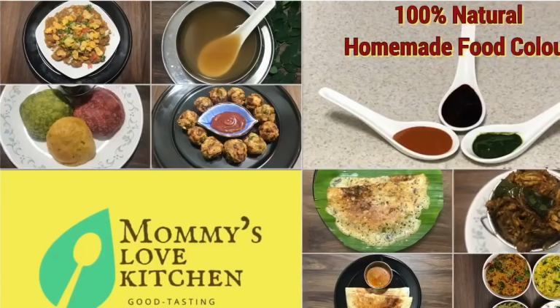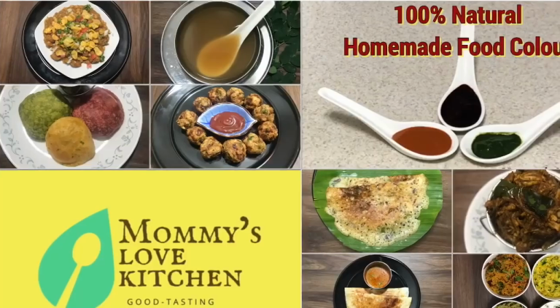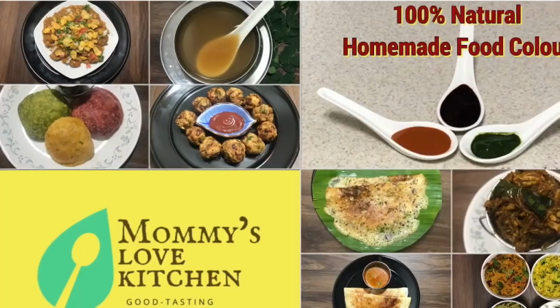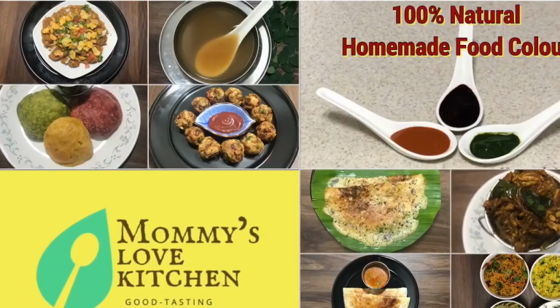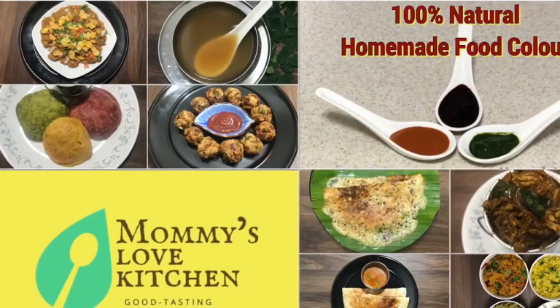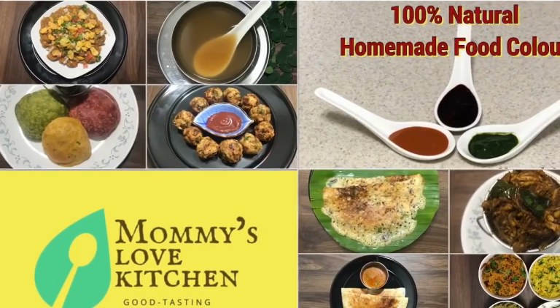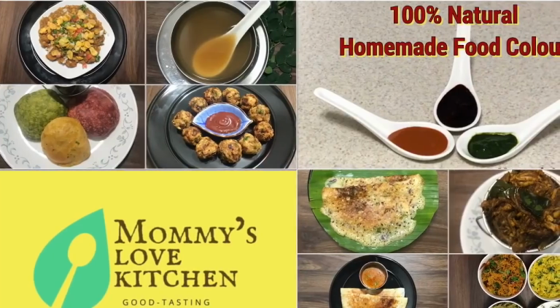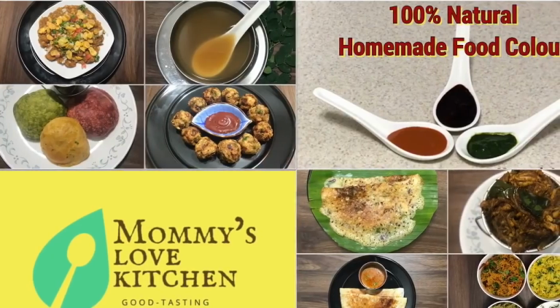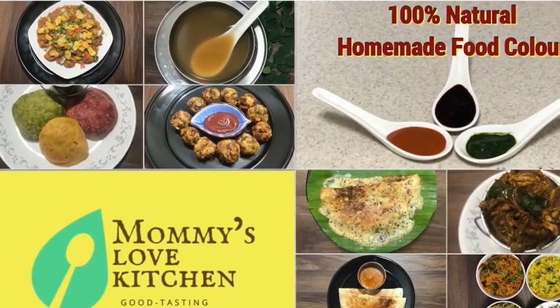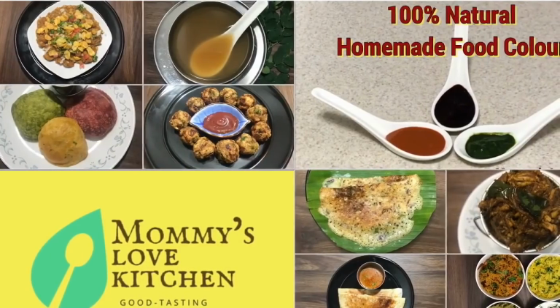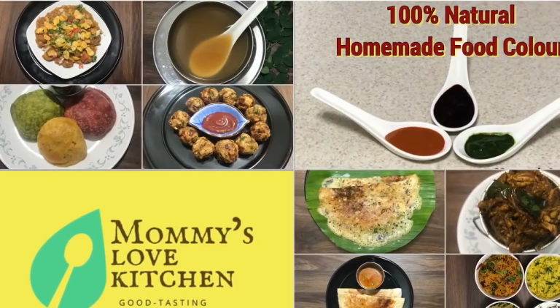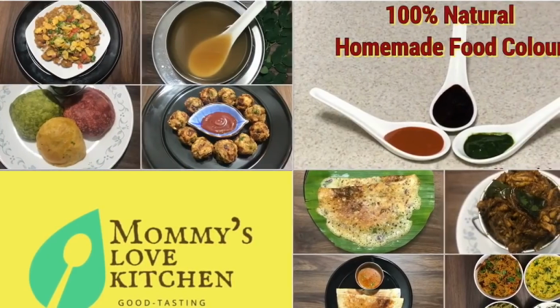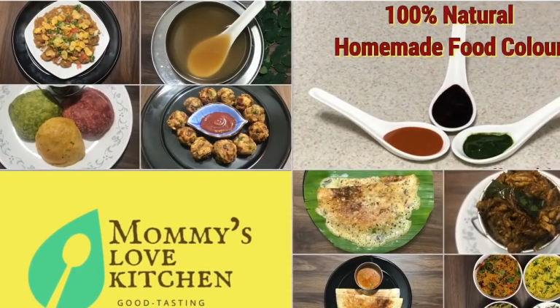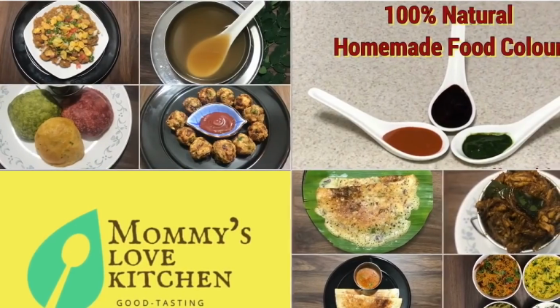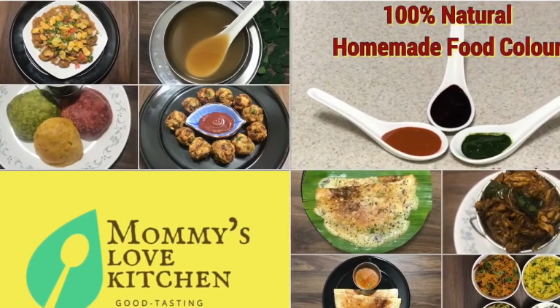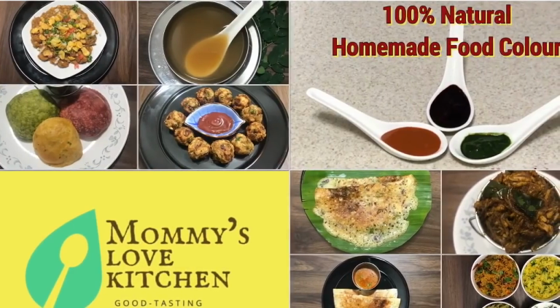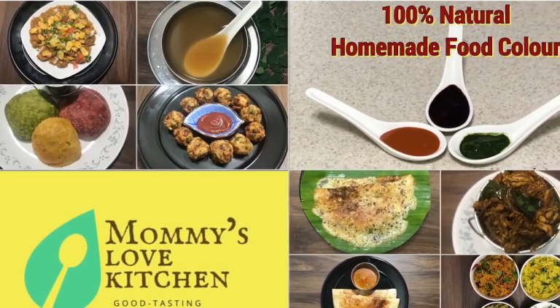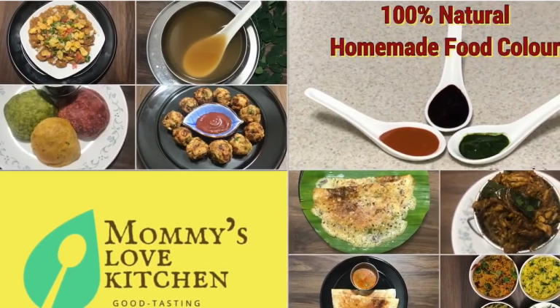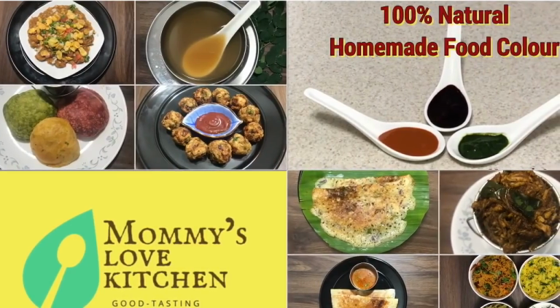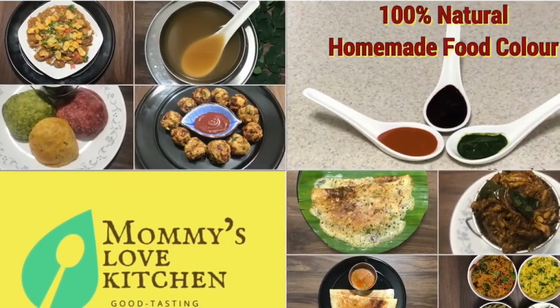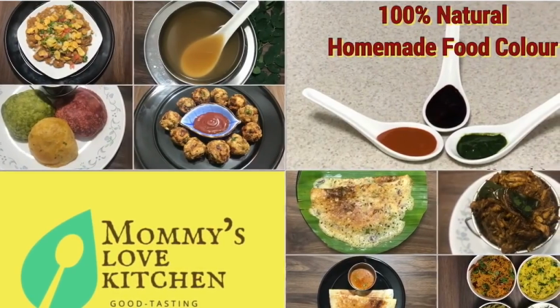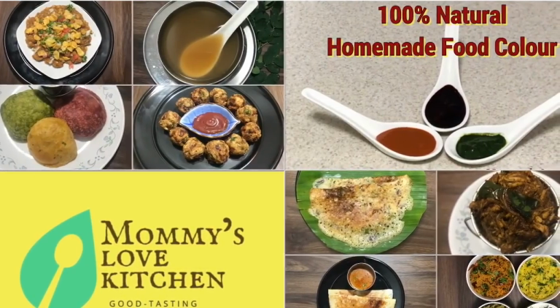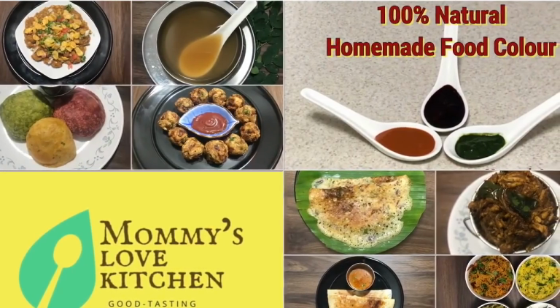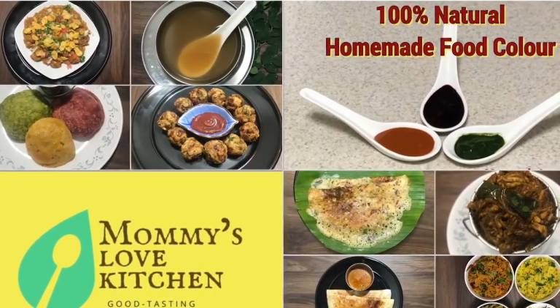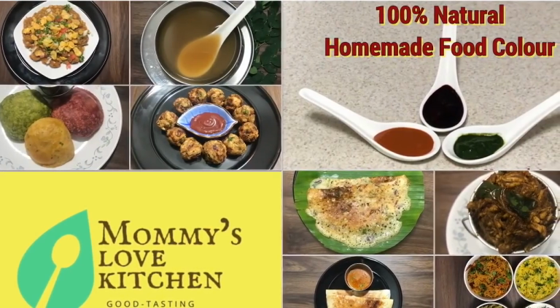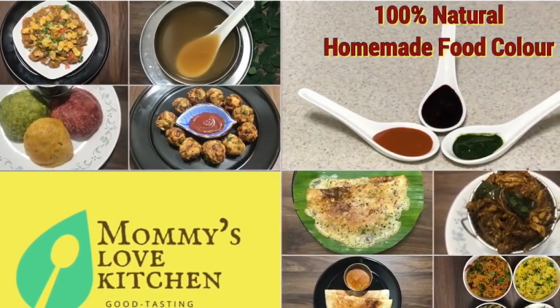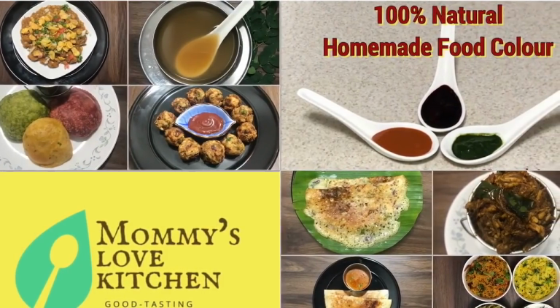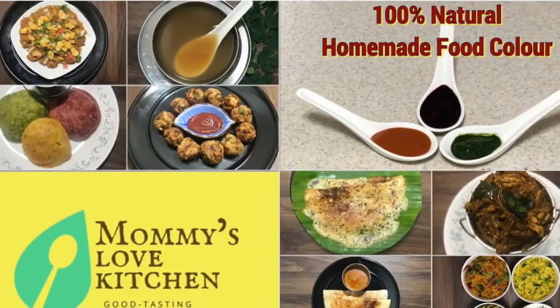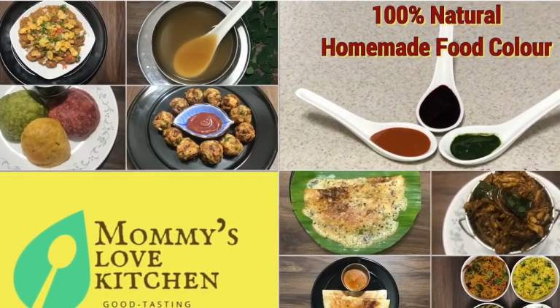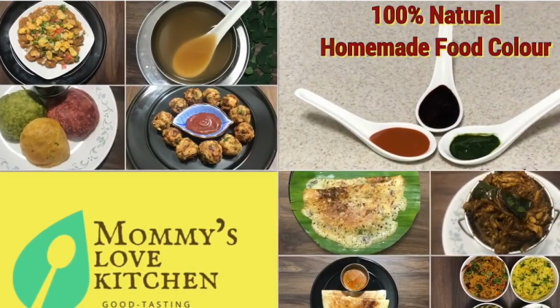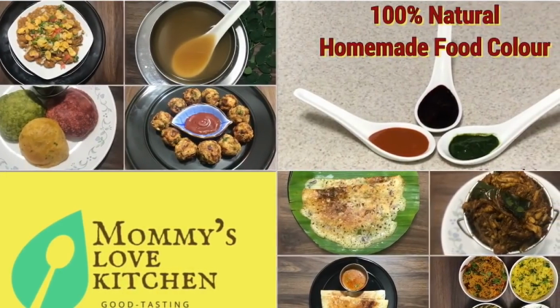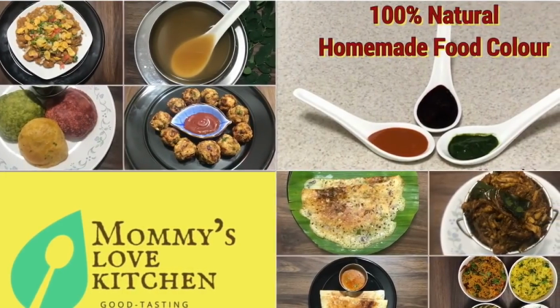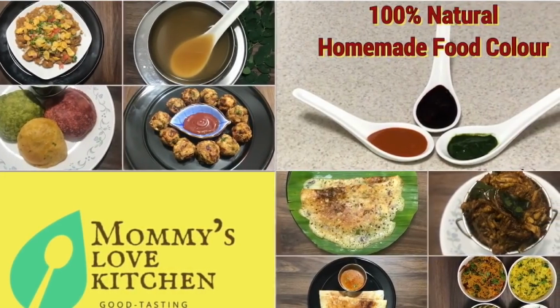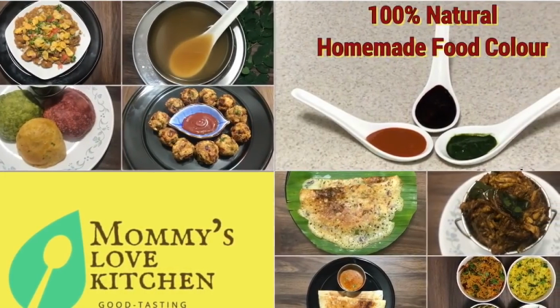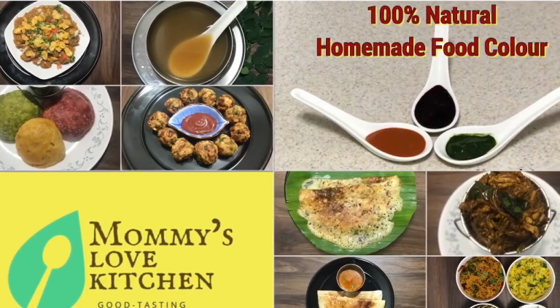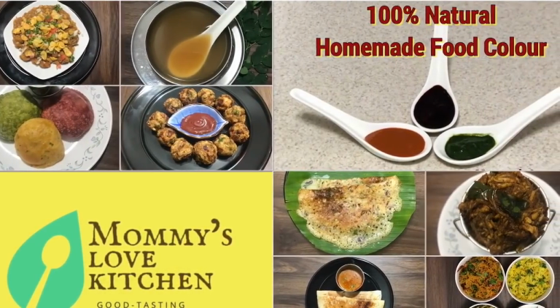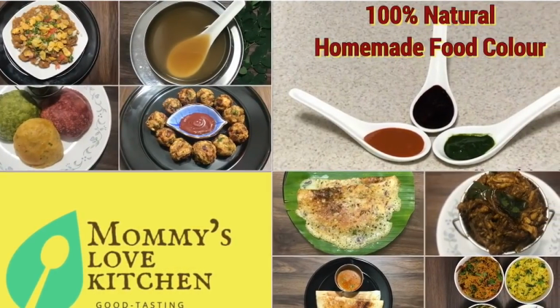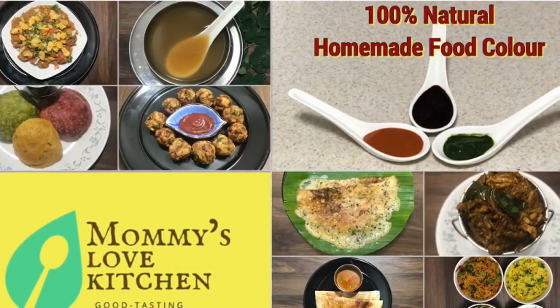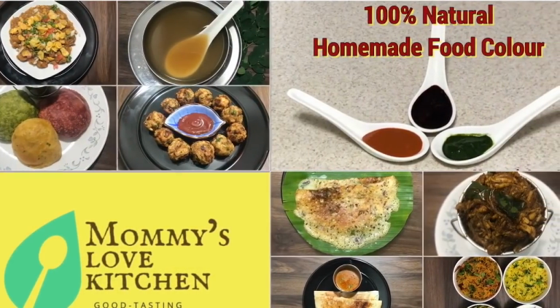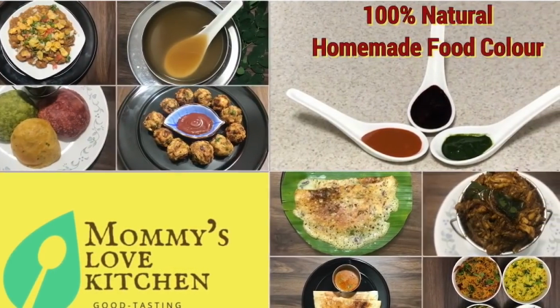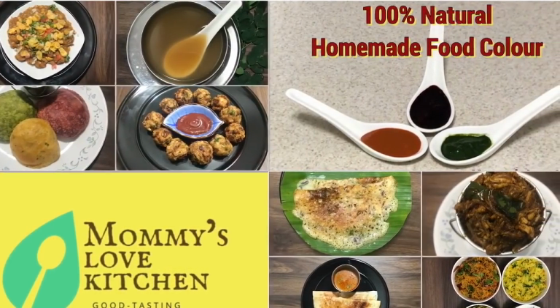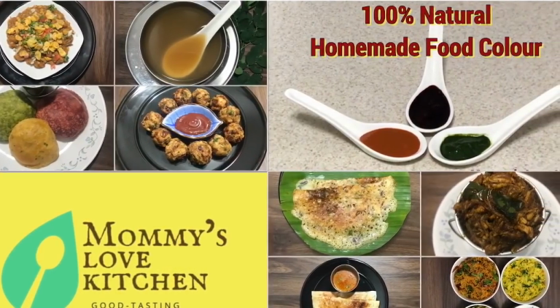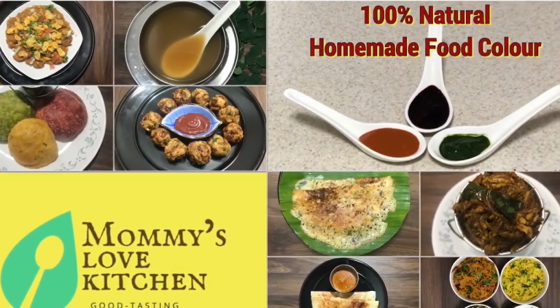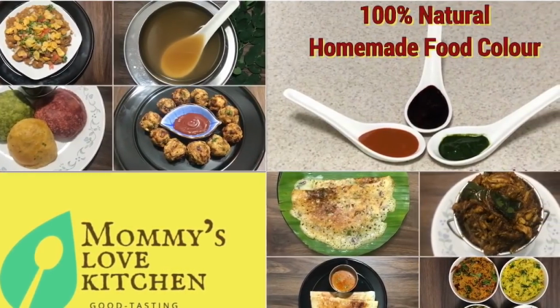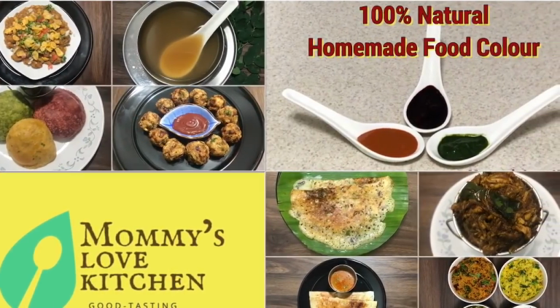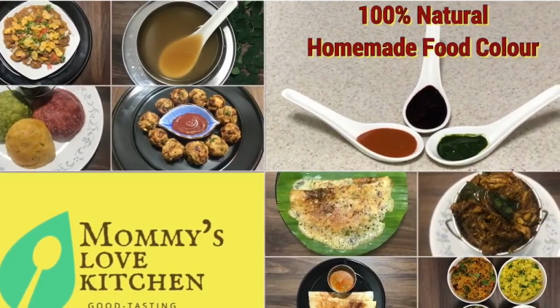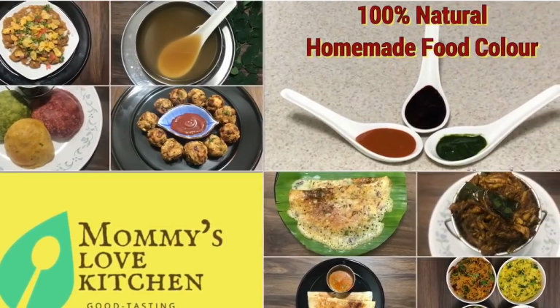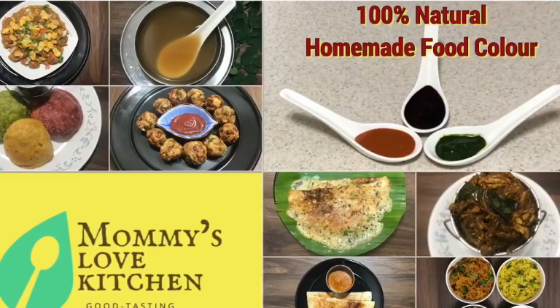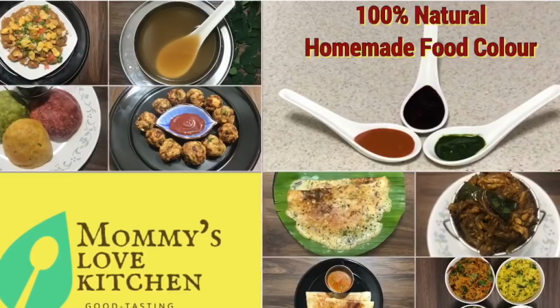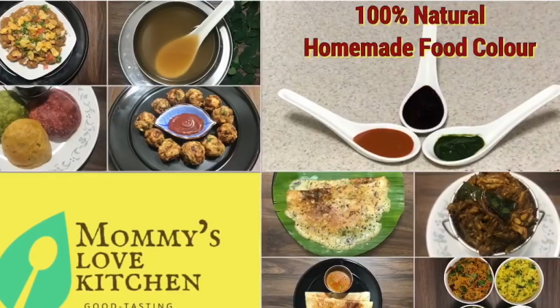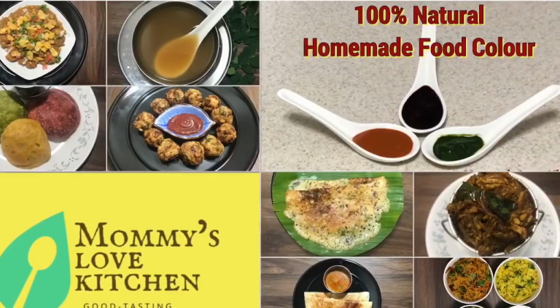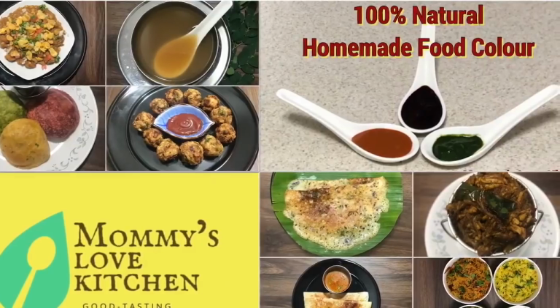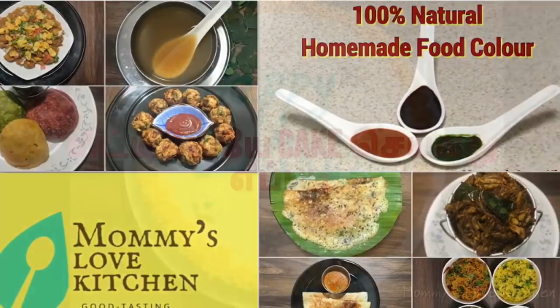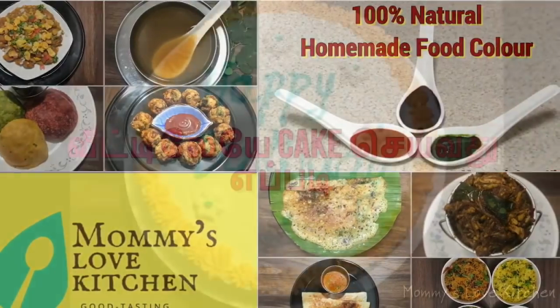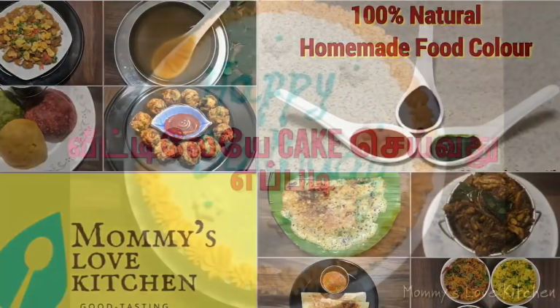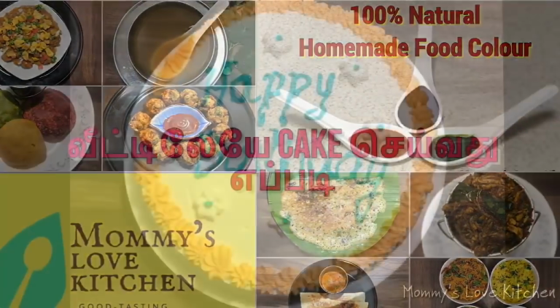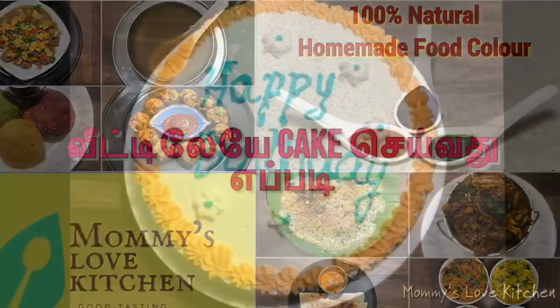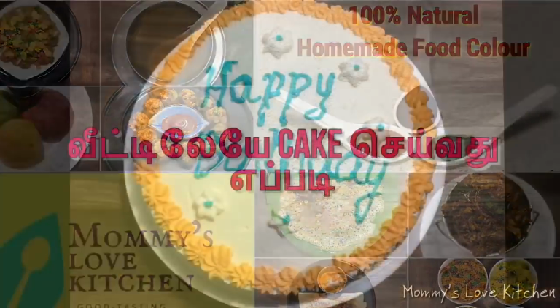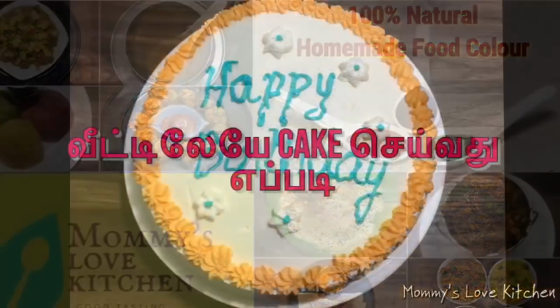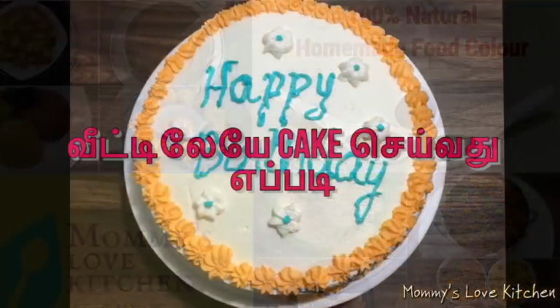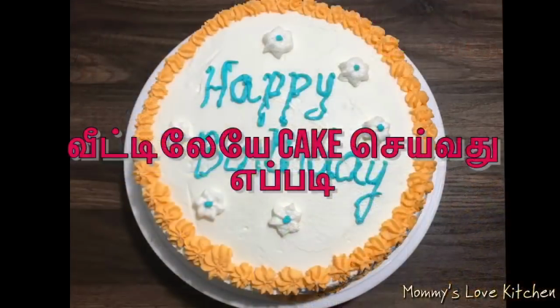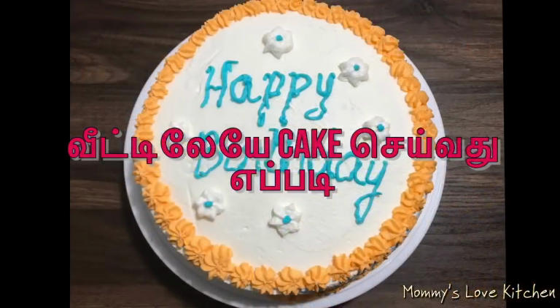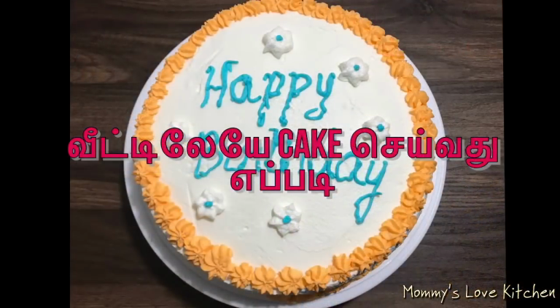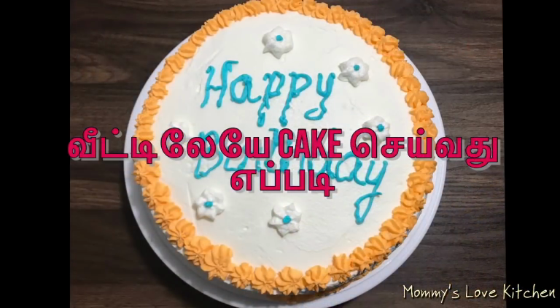Hello Friends! Welcome back to Mommy's Love Kitchen. We are going to make vanilla cake with vanilla frosting.